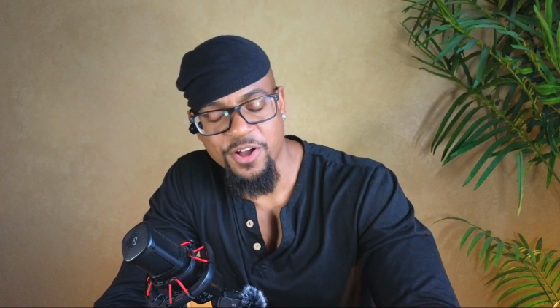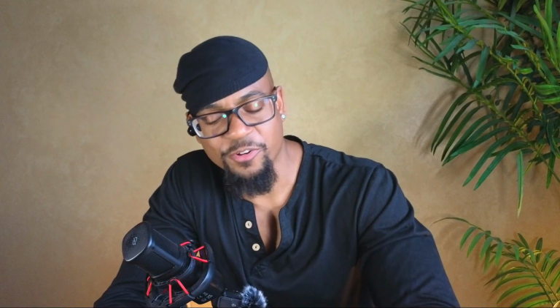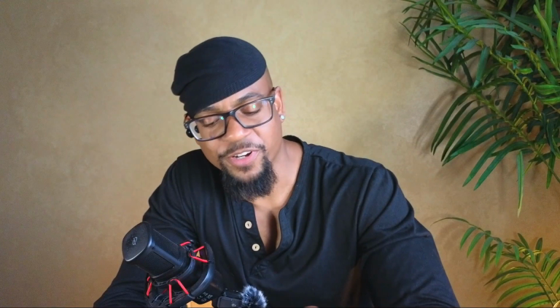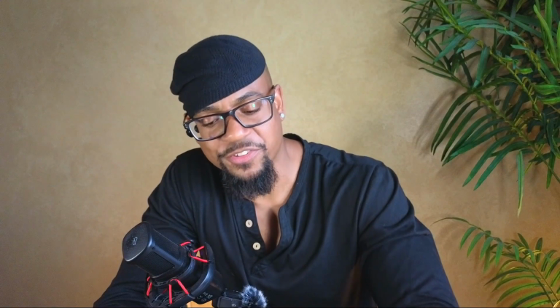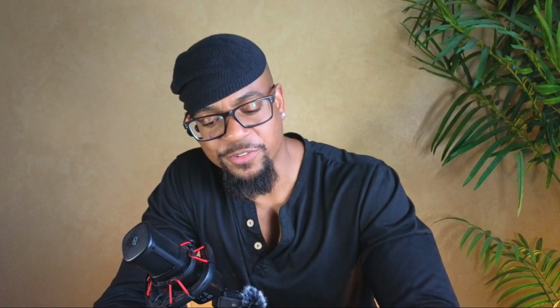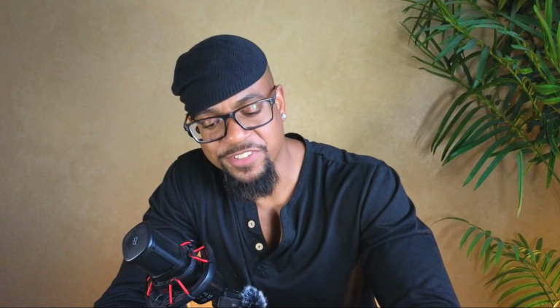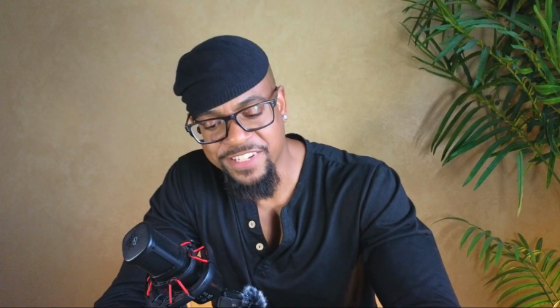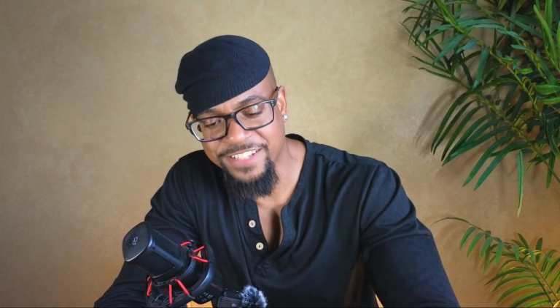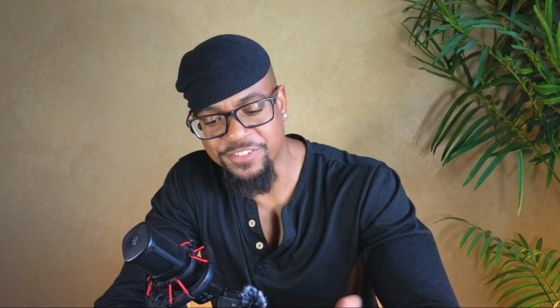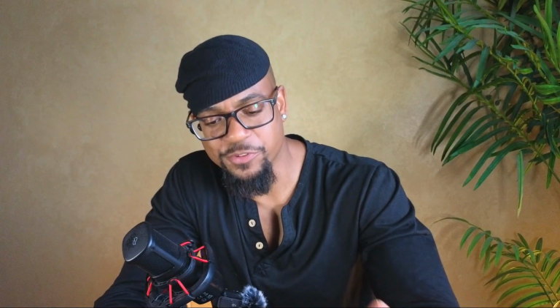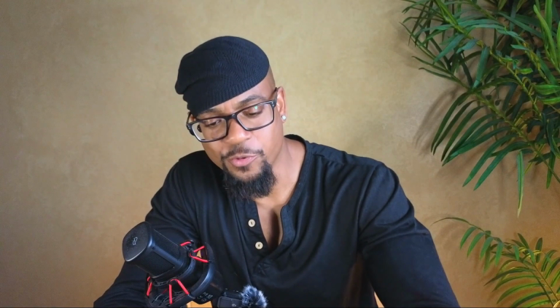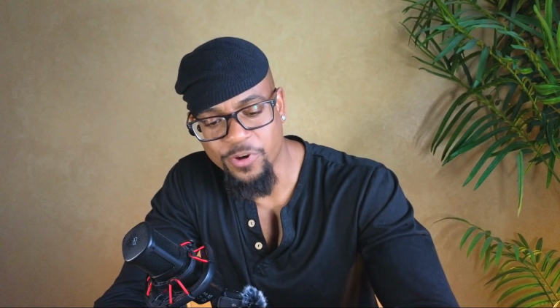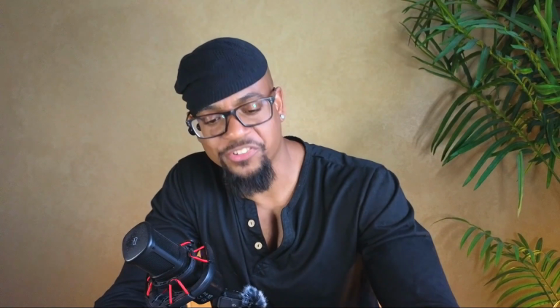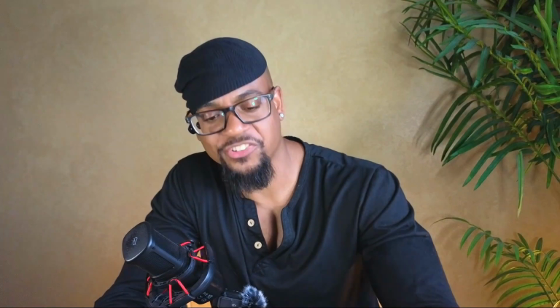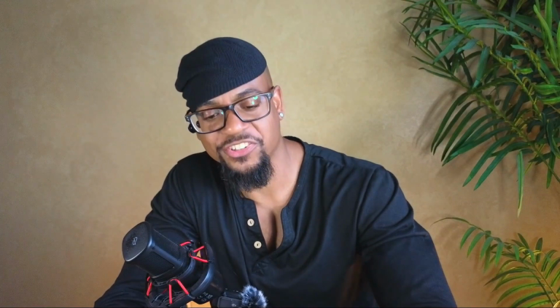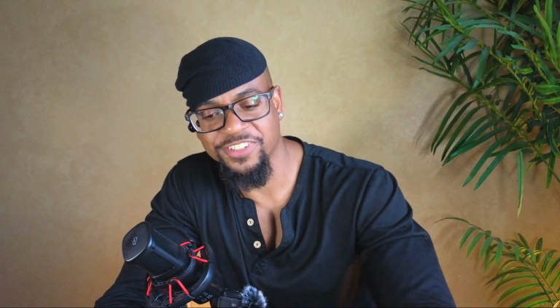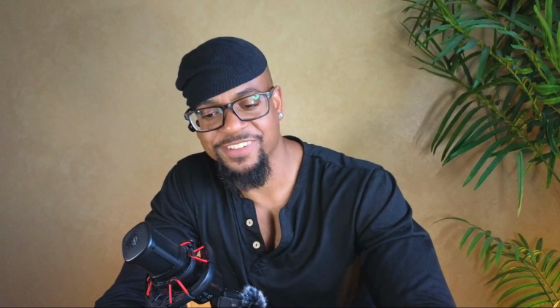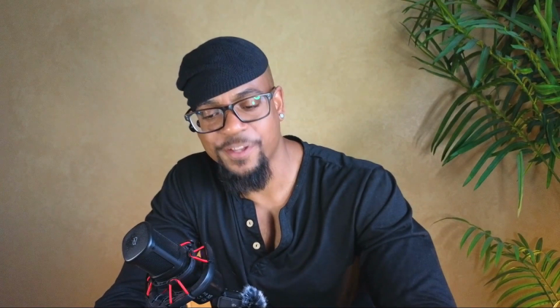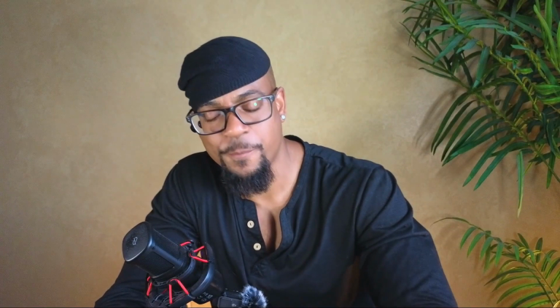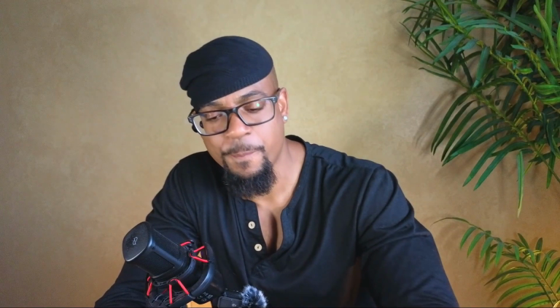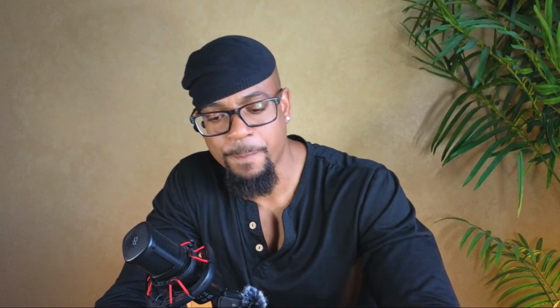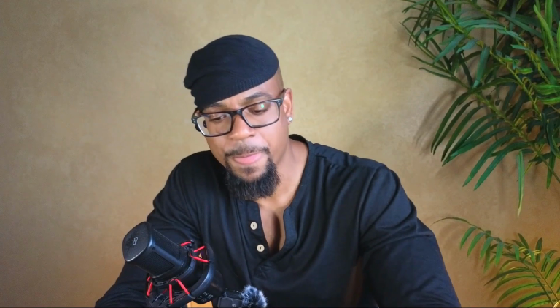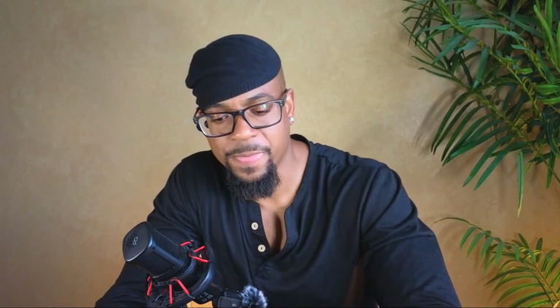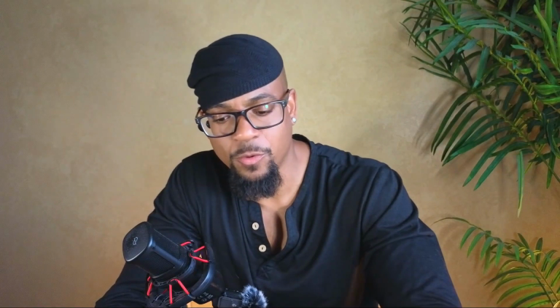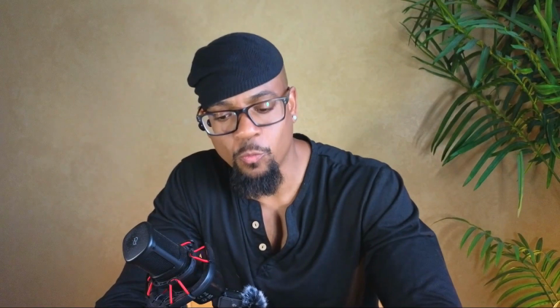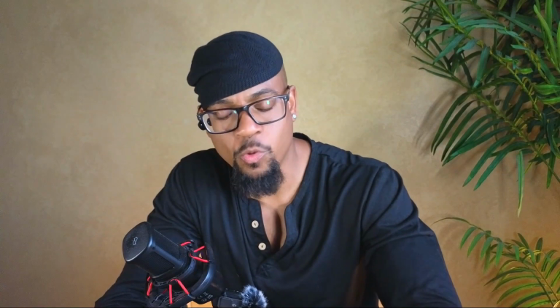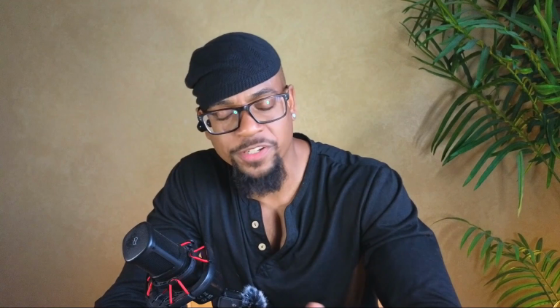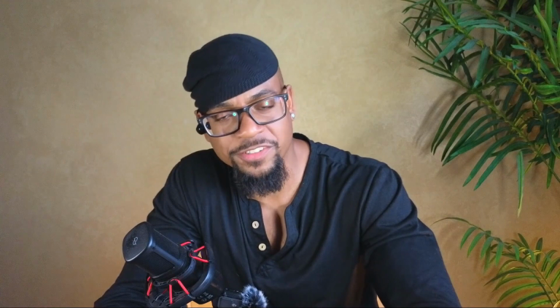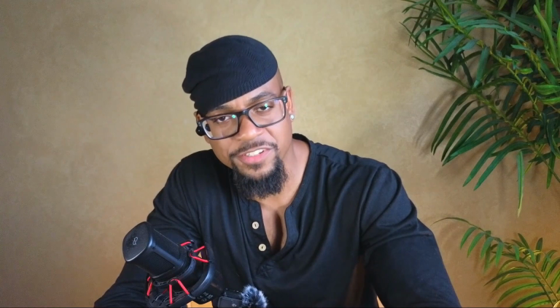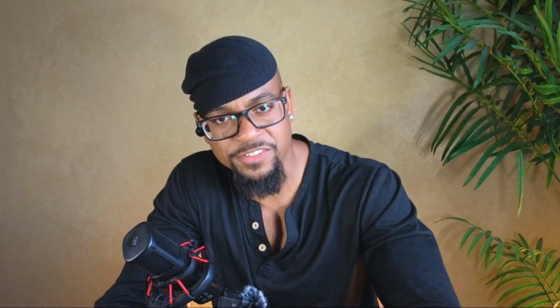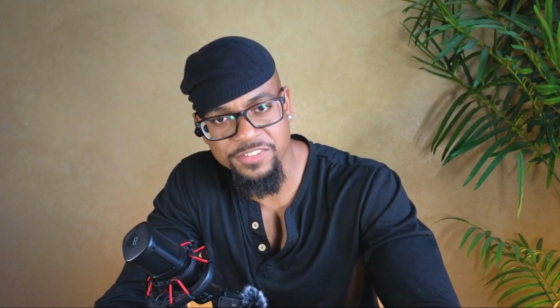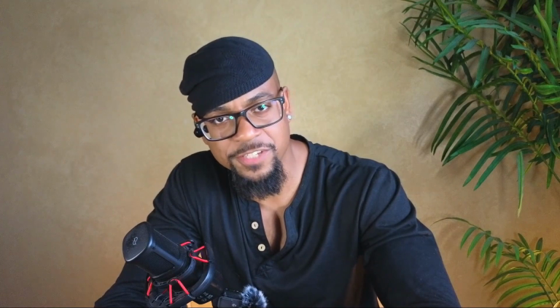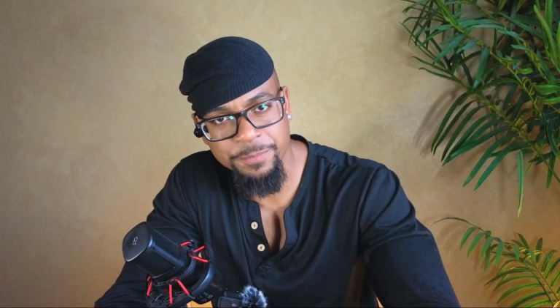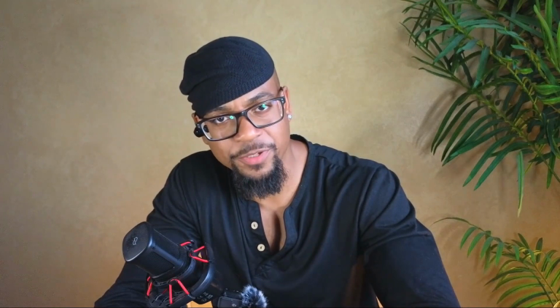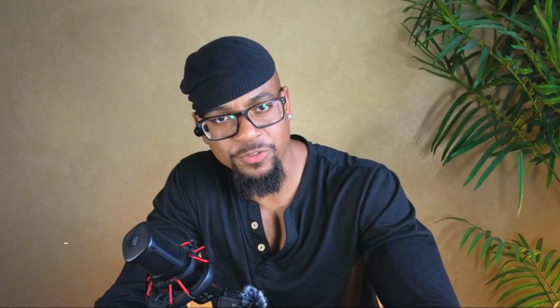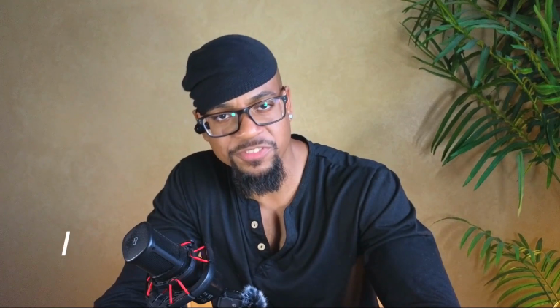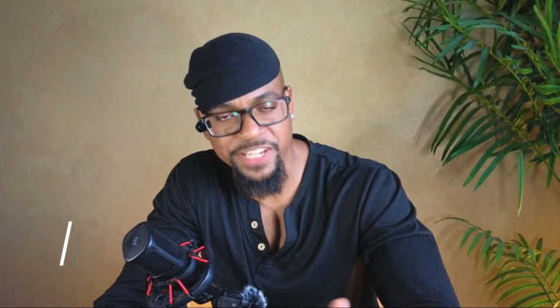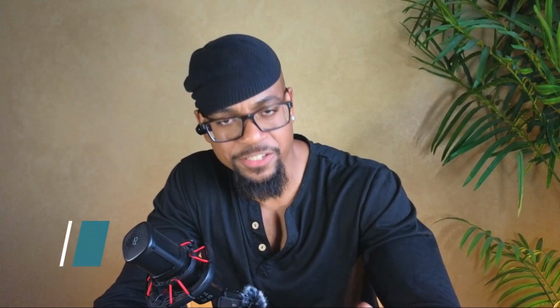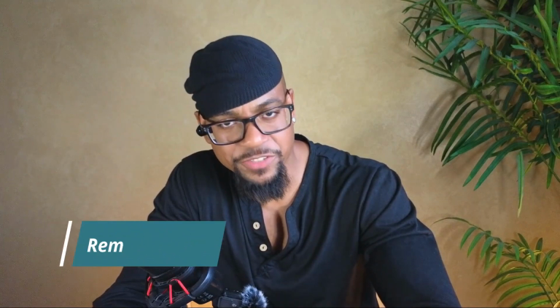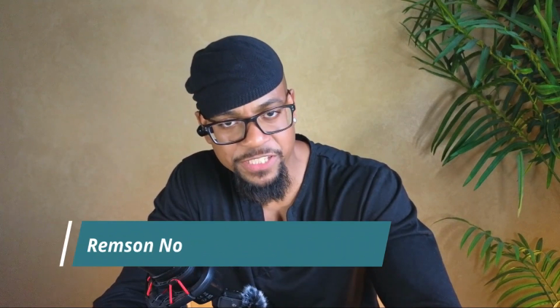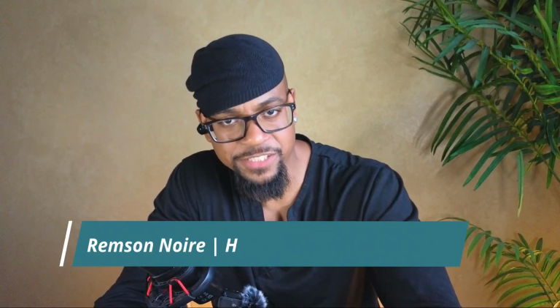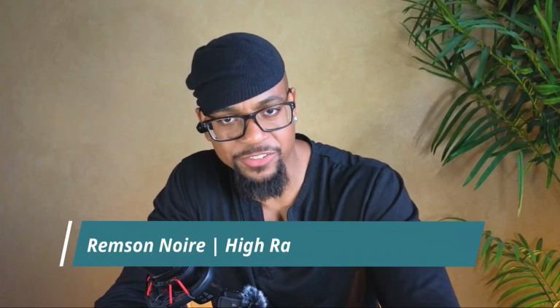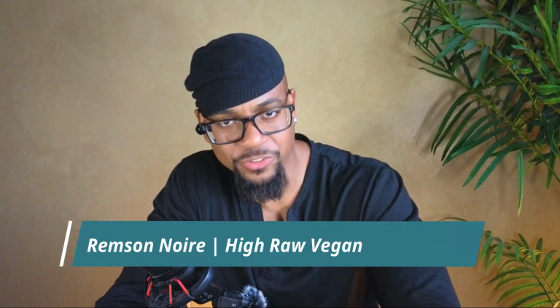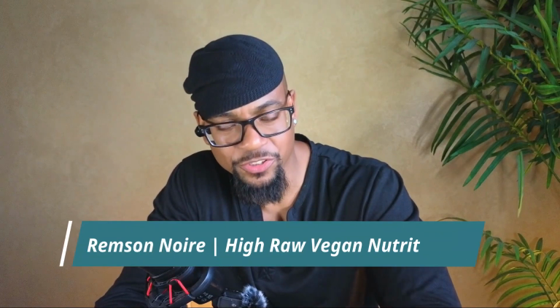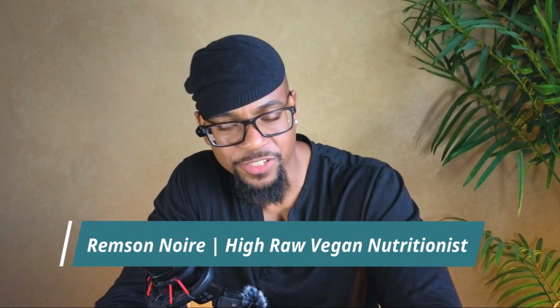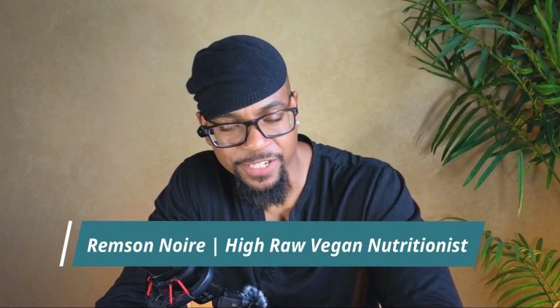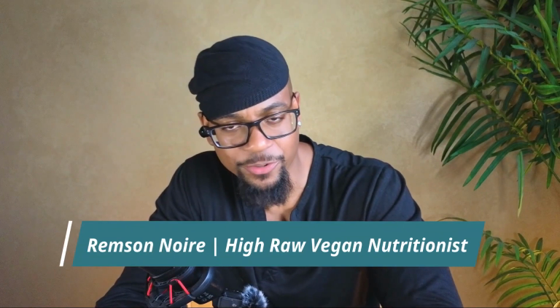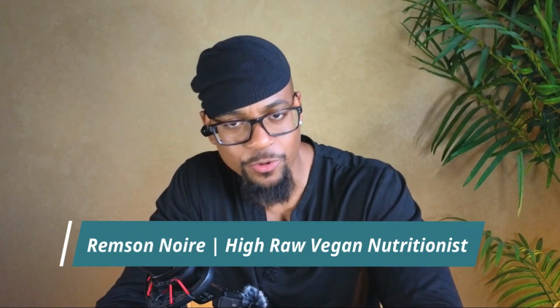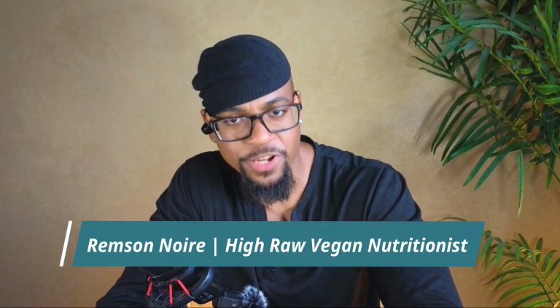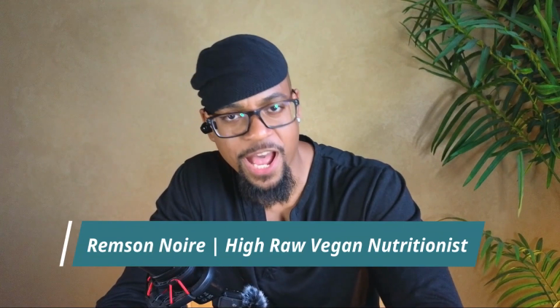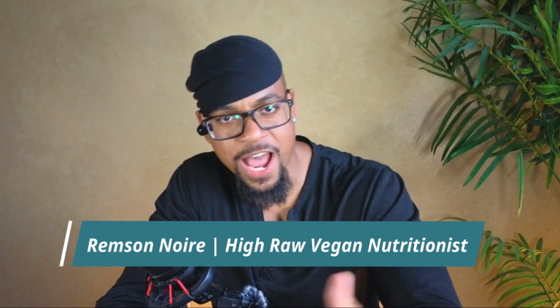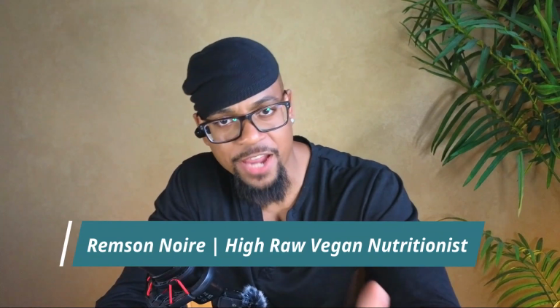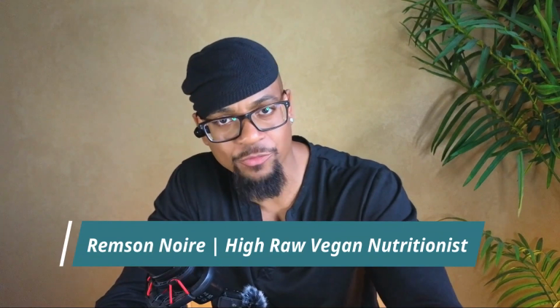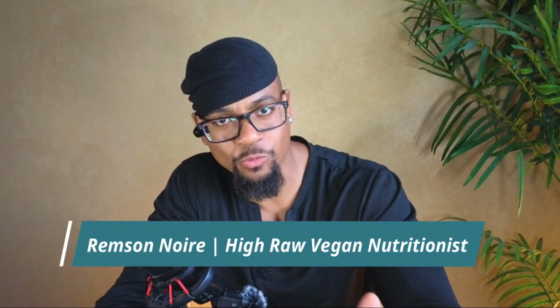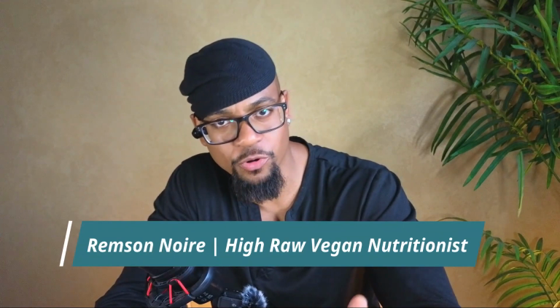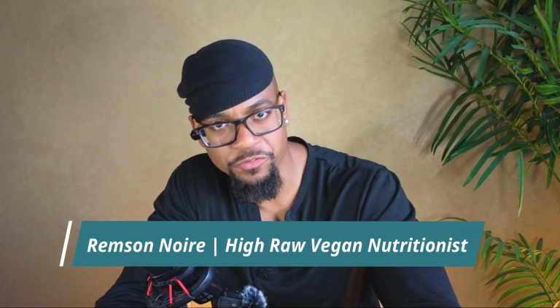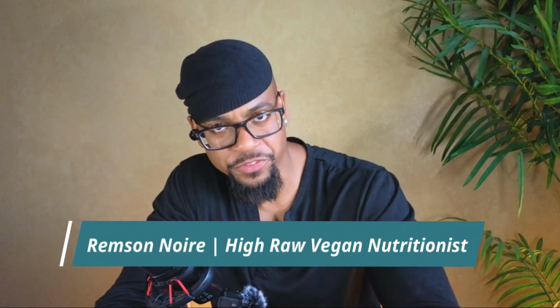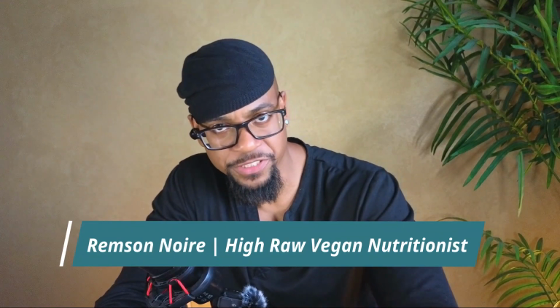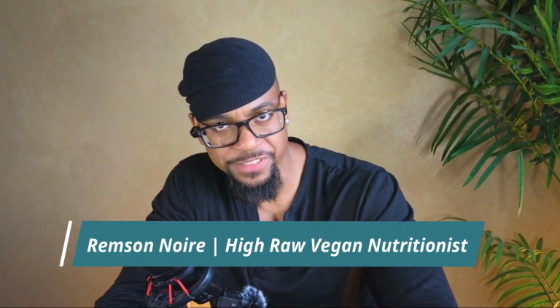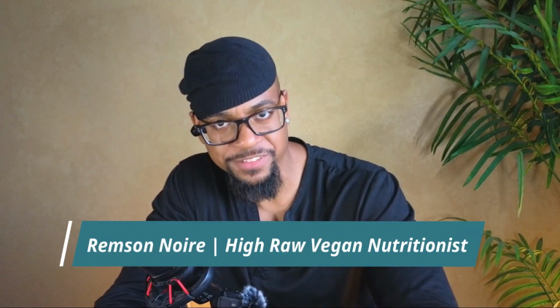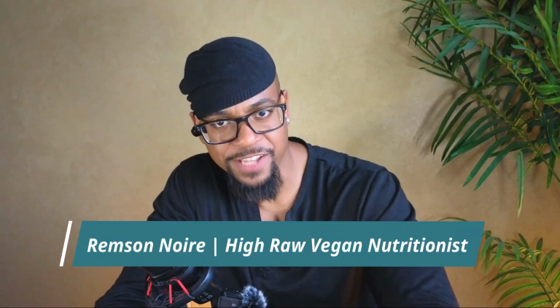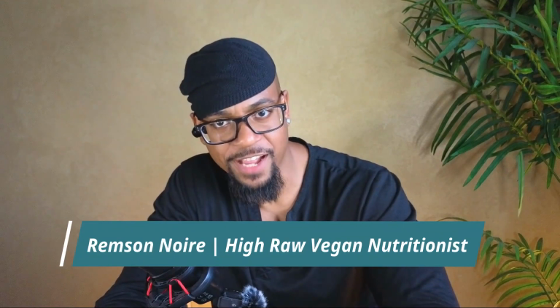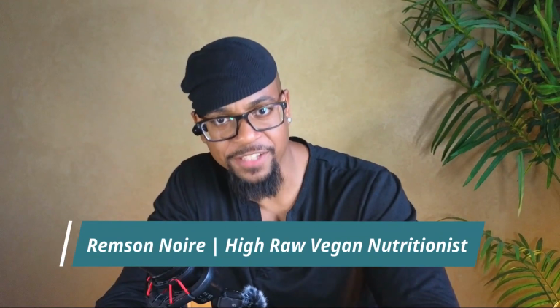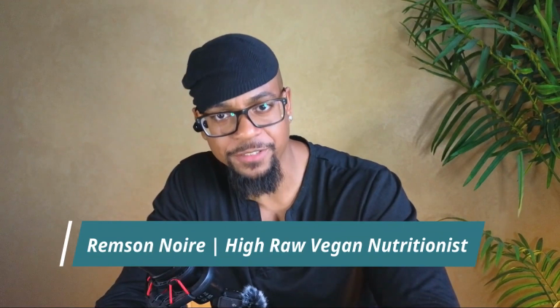All right, so let's answer the question: what does a typical day of eating look like on a high raw vegan diet?